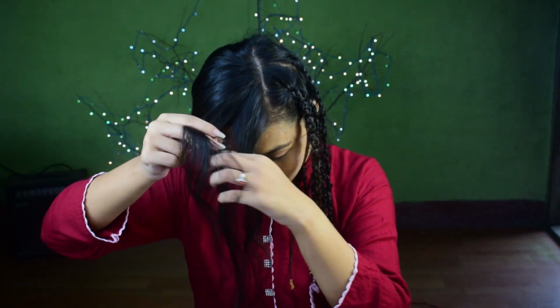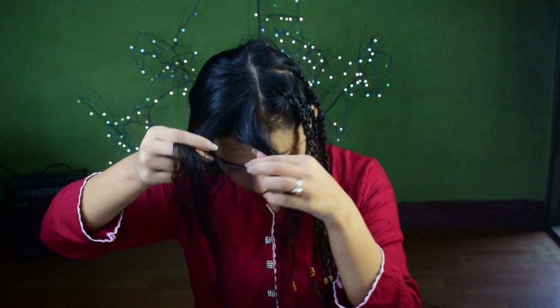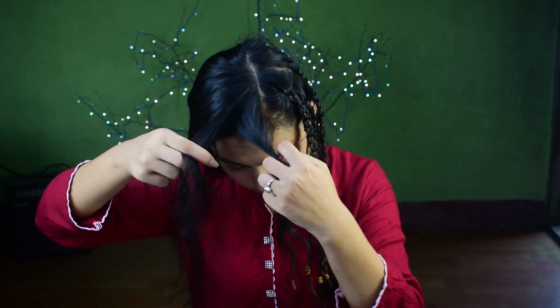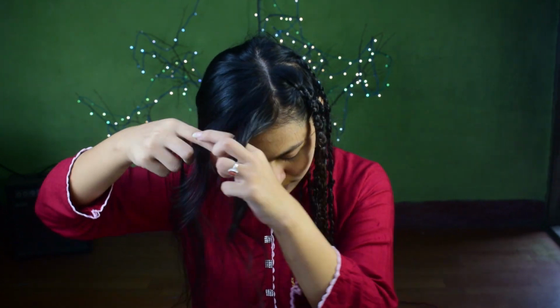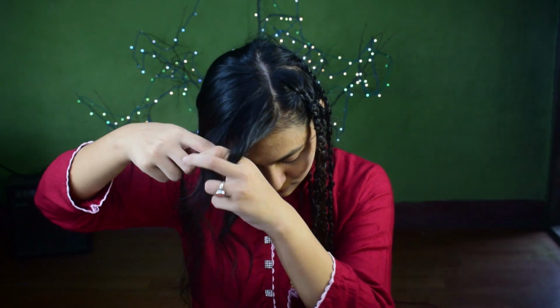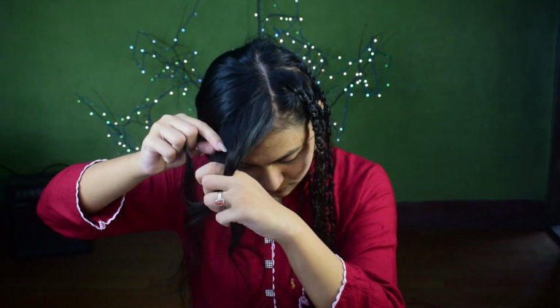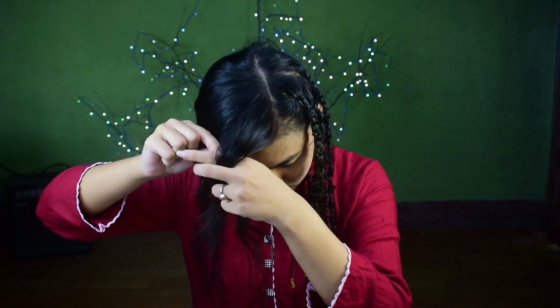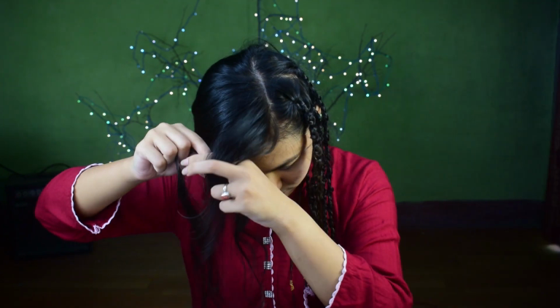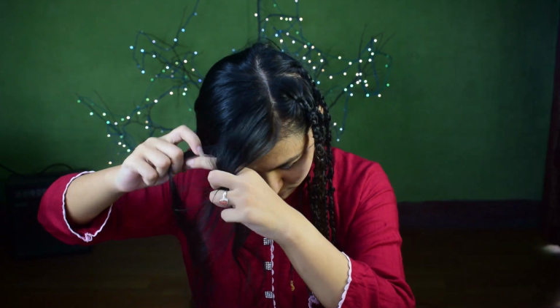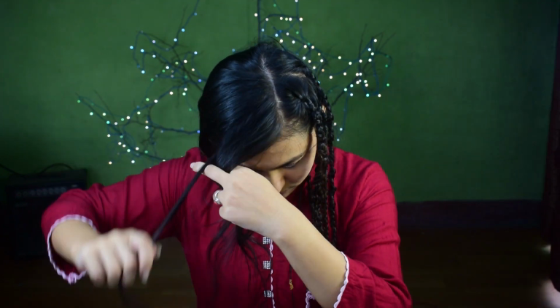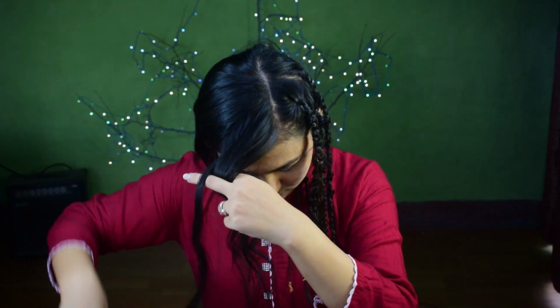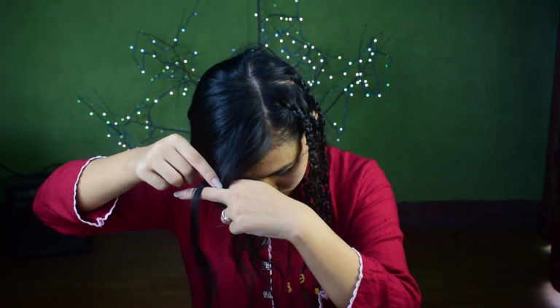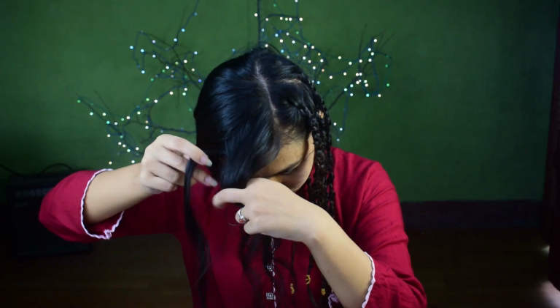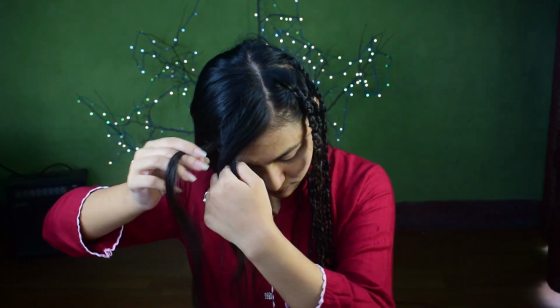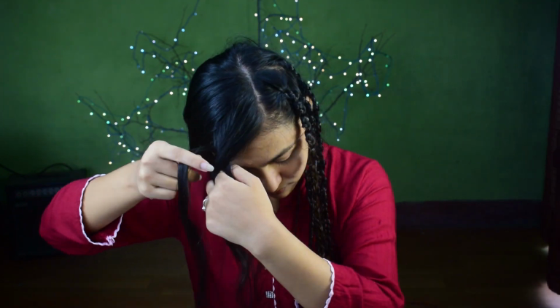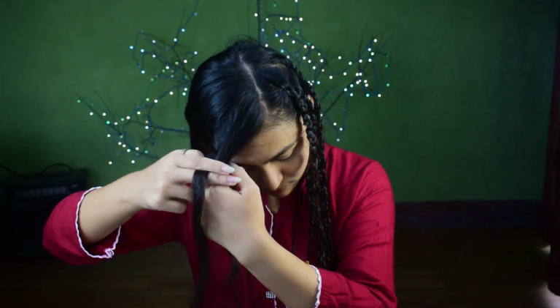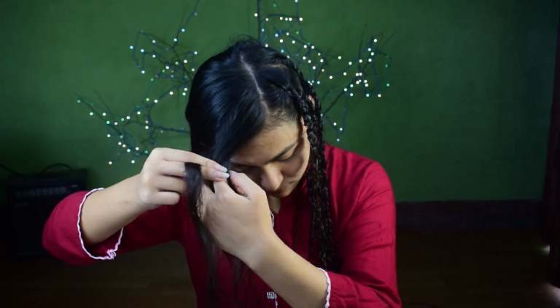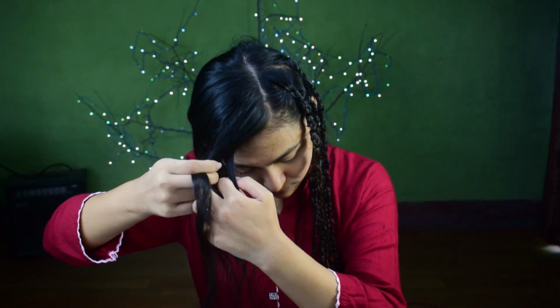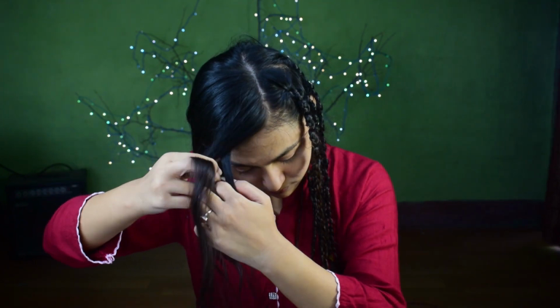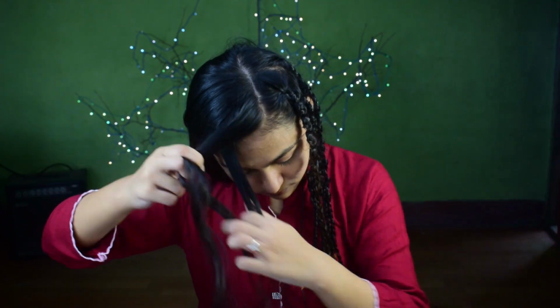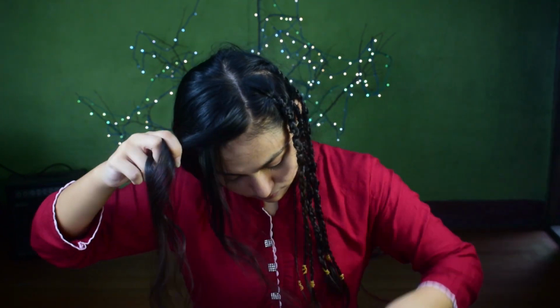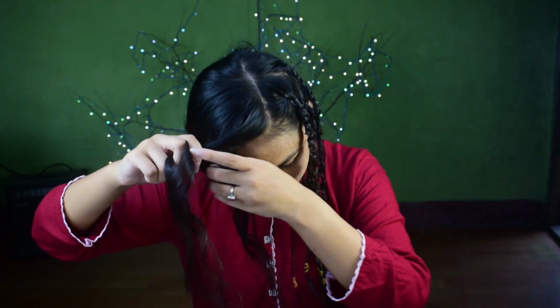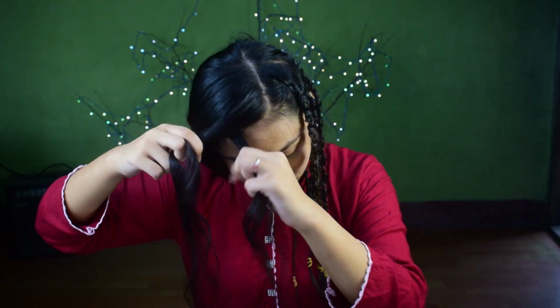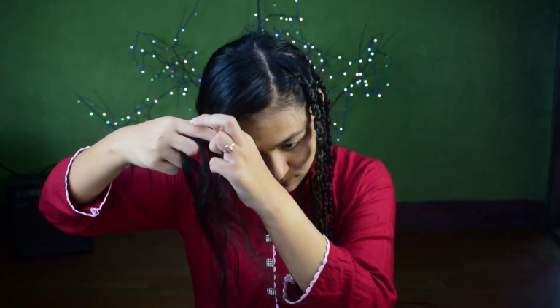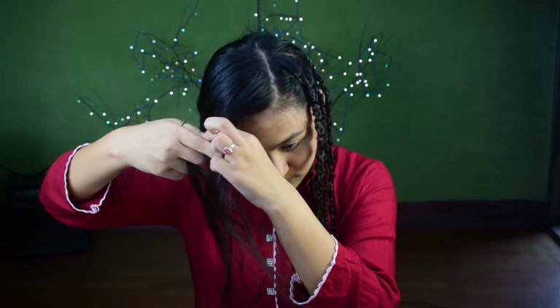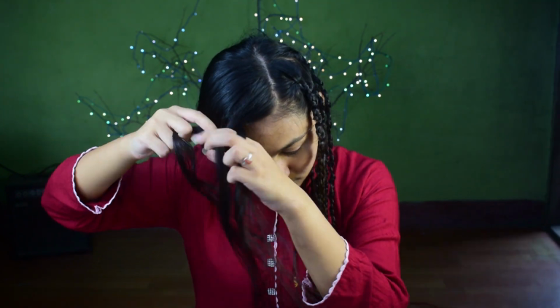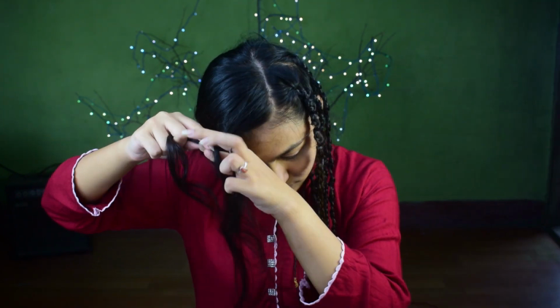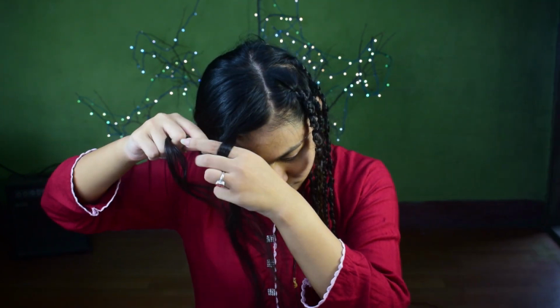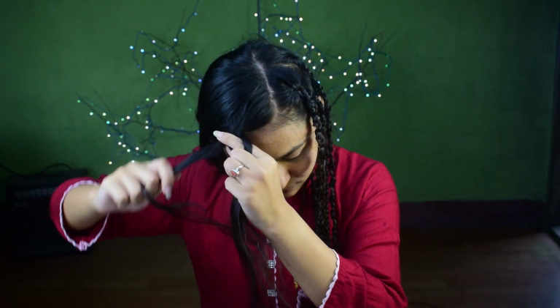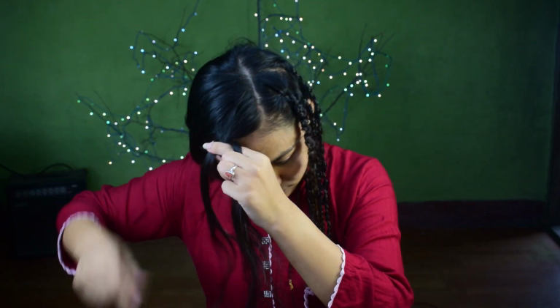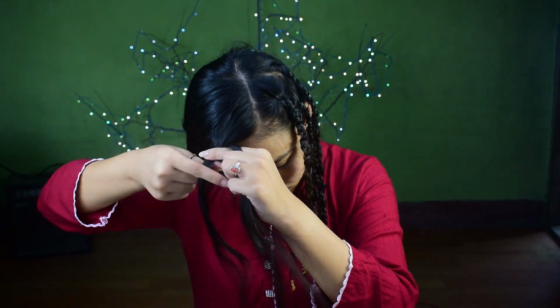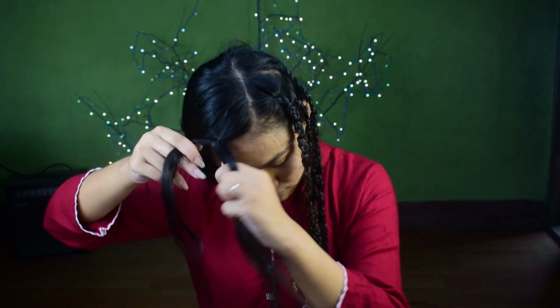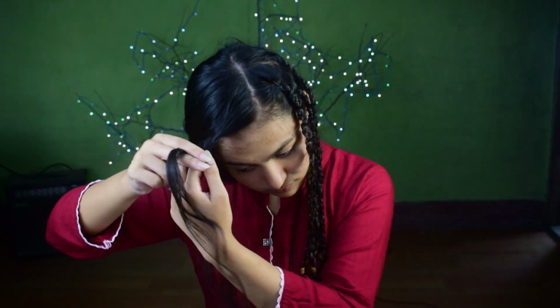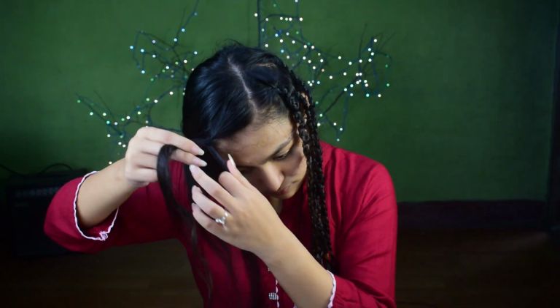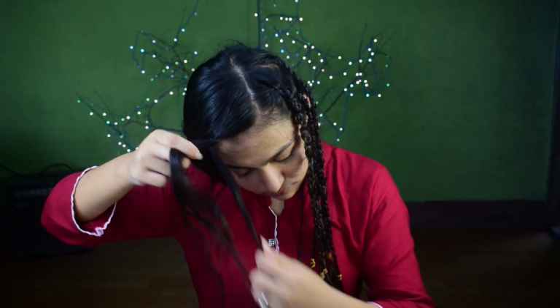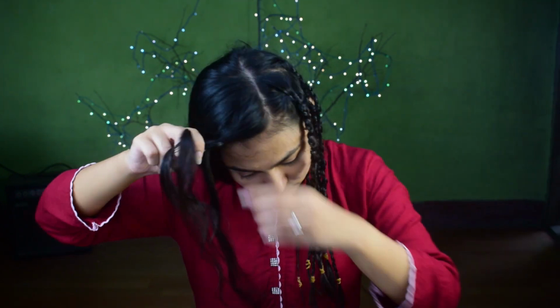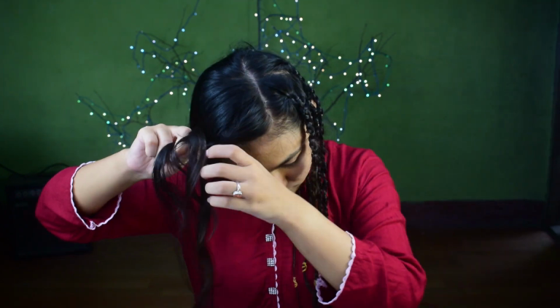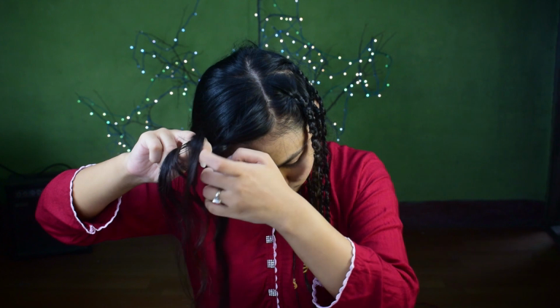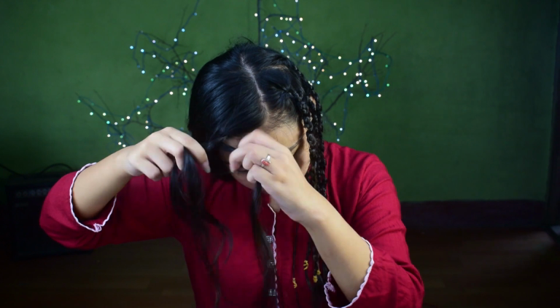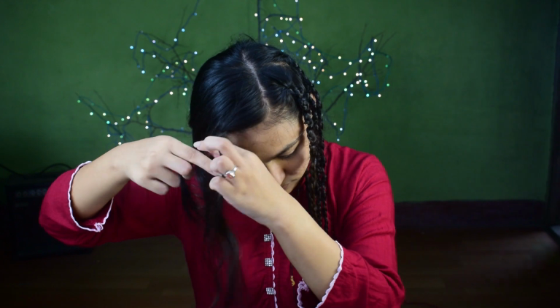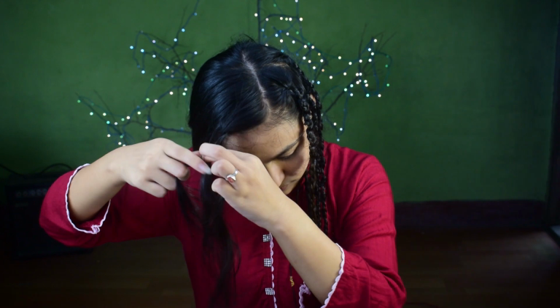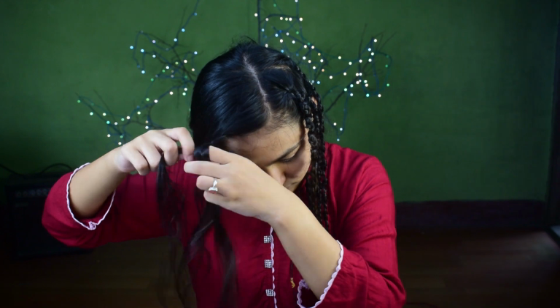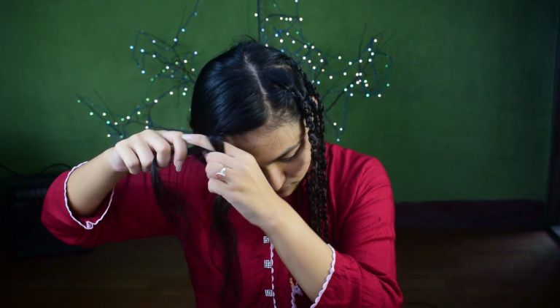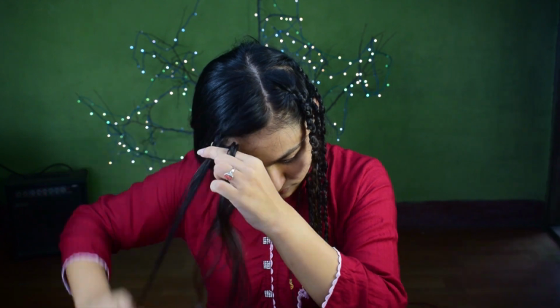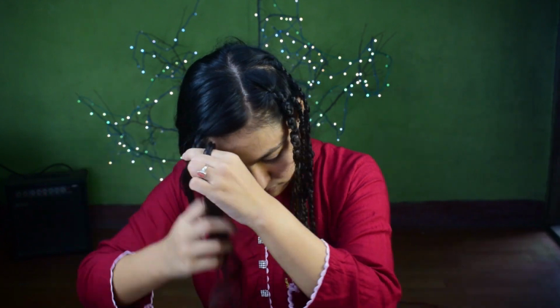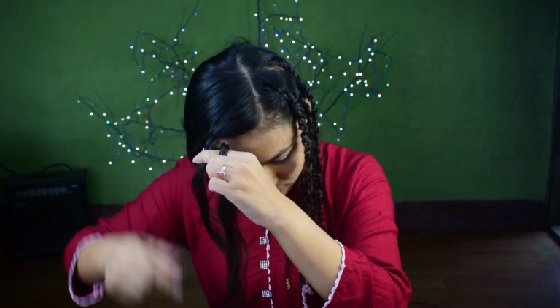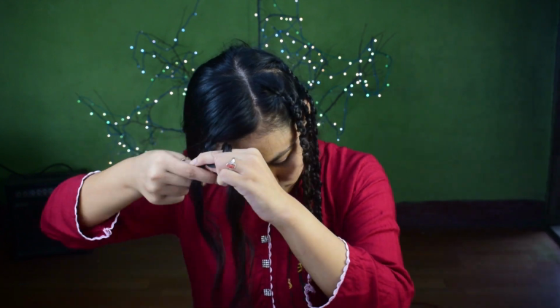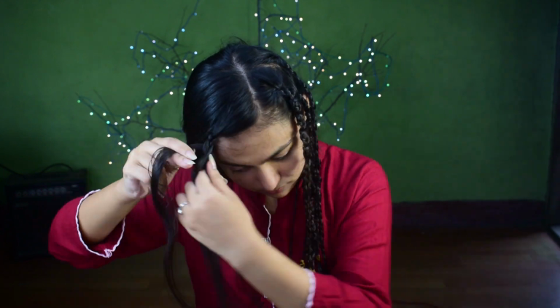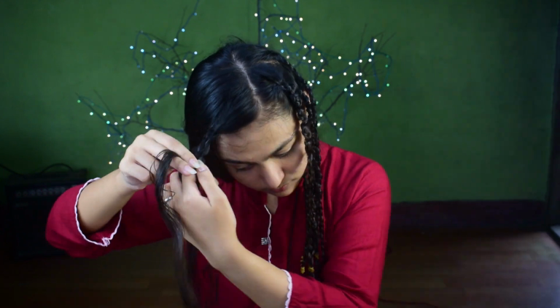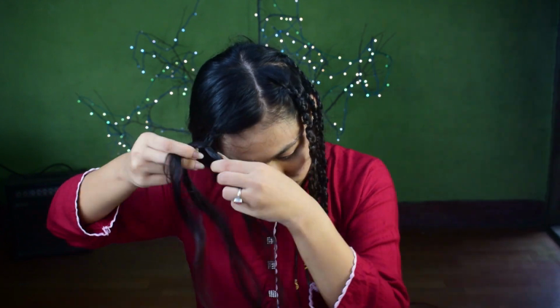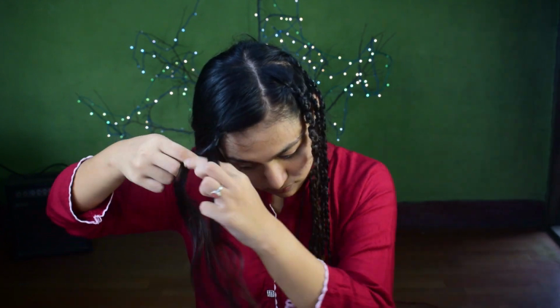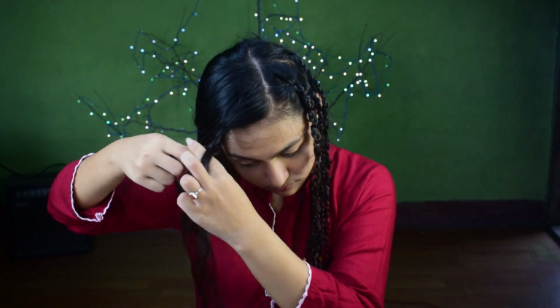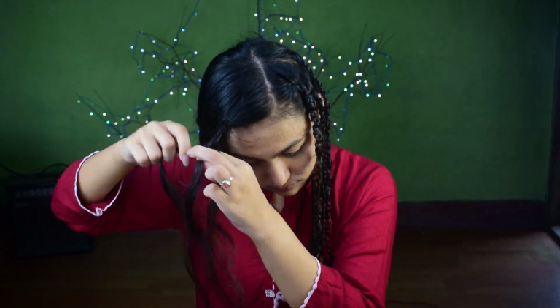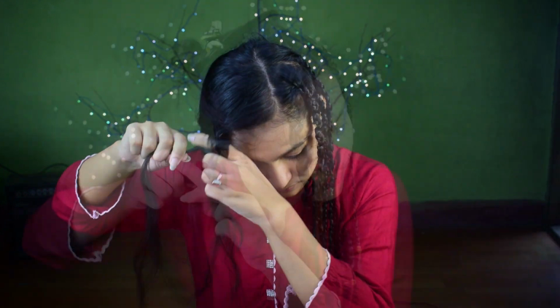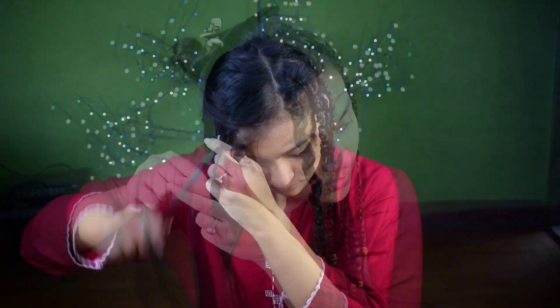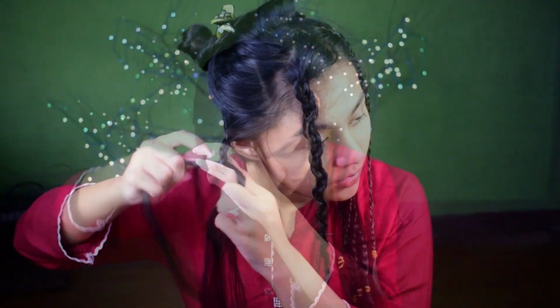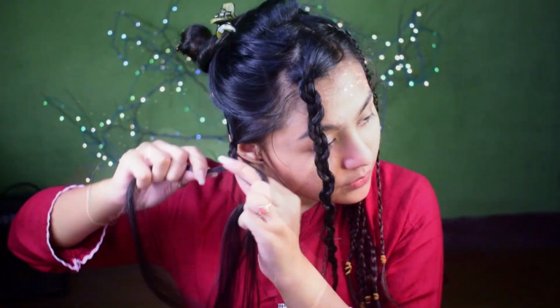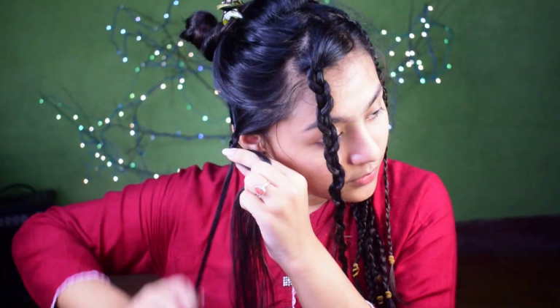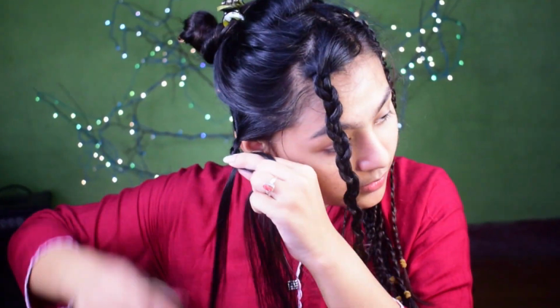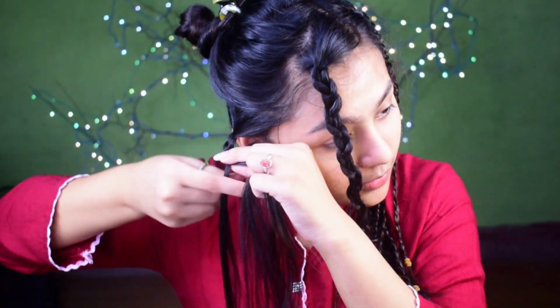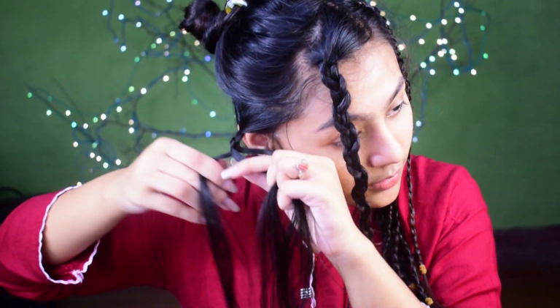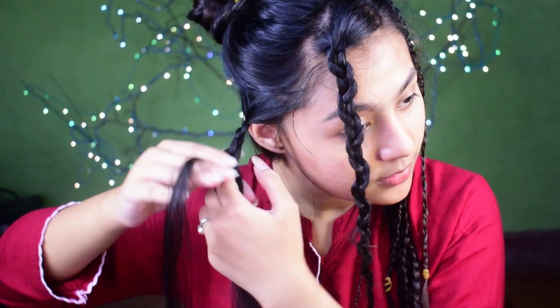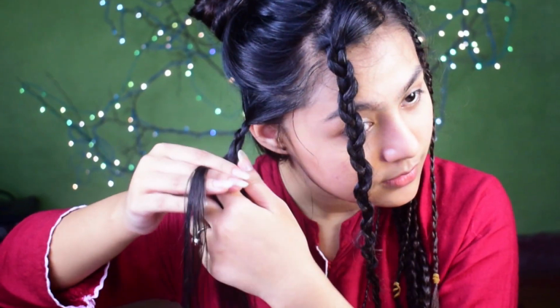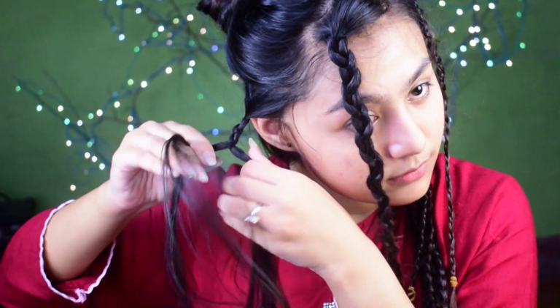However, if you want bigger and looser waves, then grab a bigger section of your hair and create big braids.